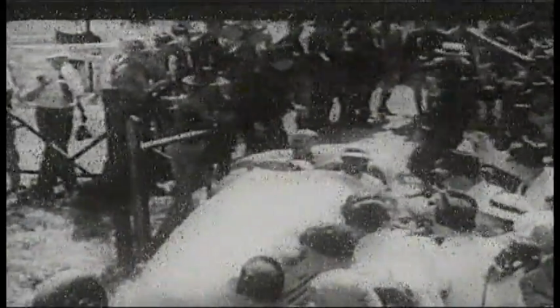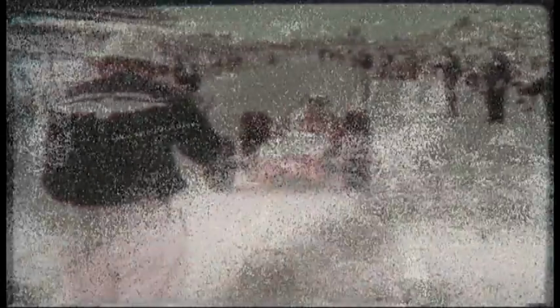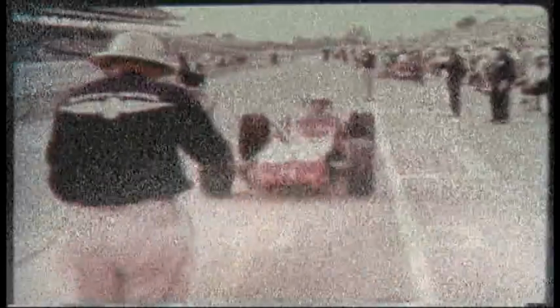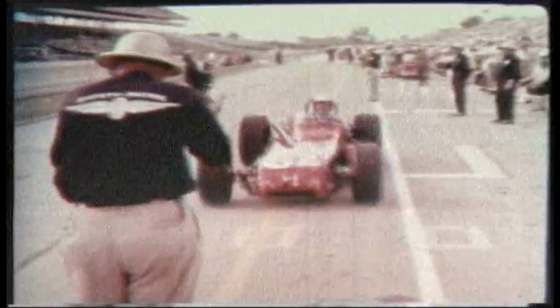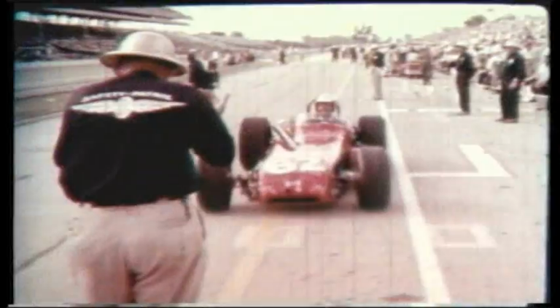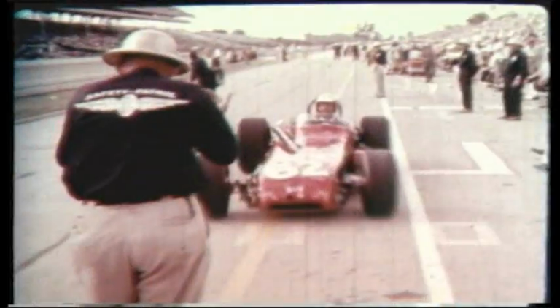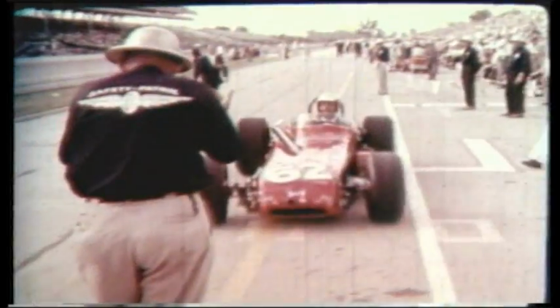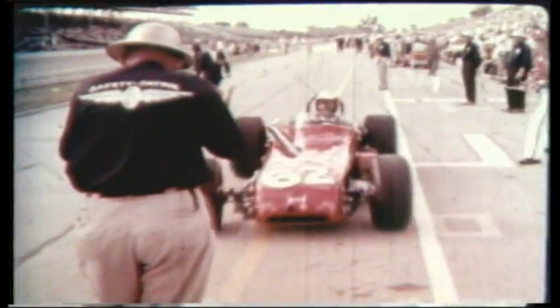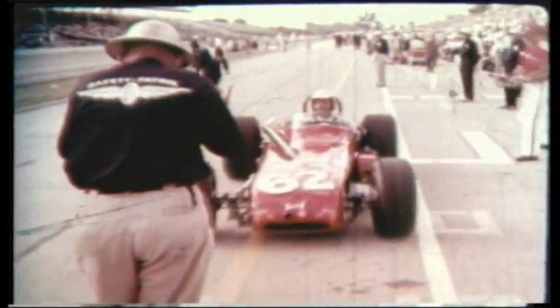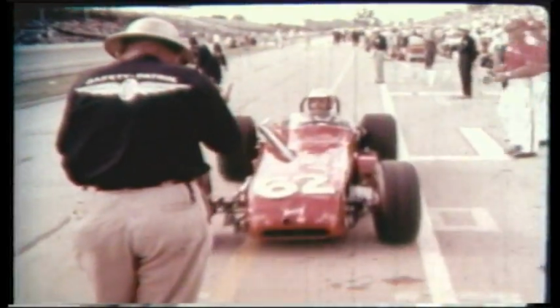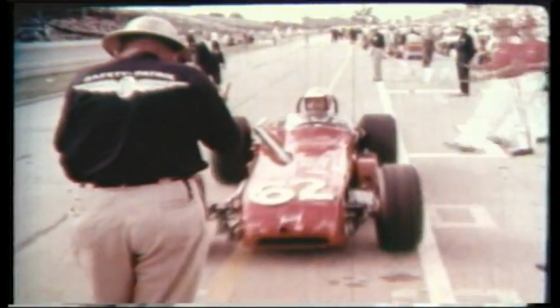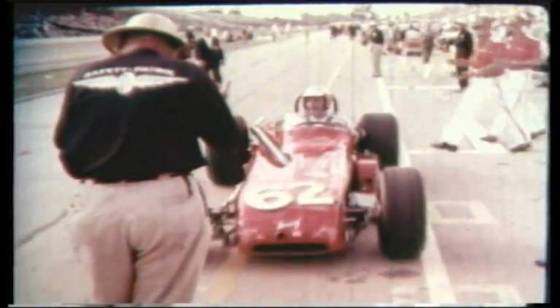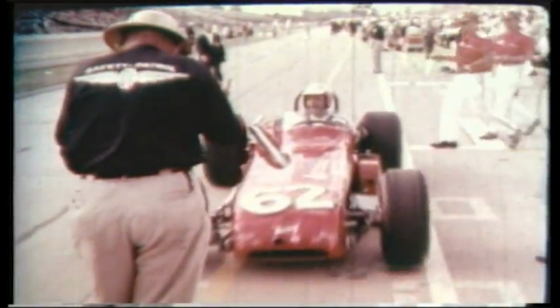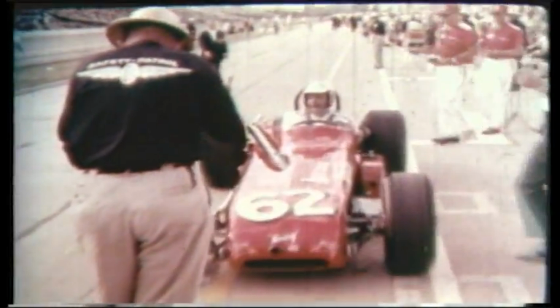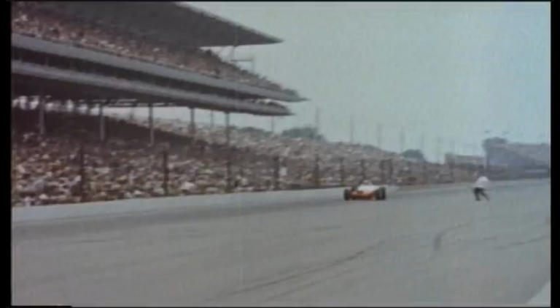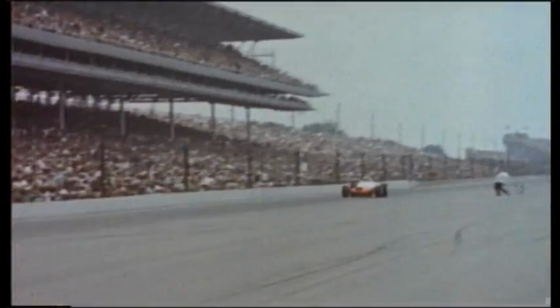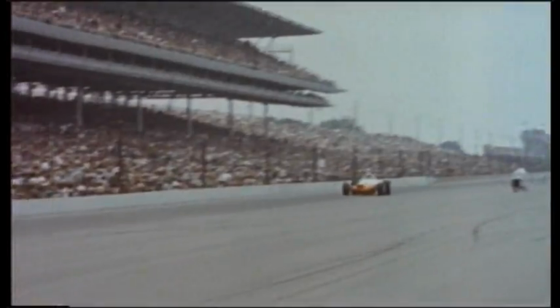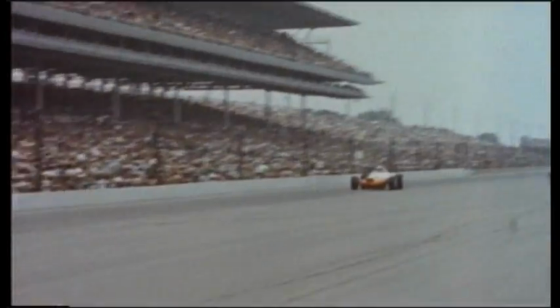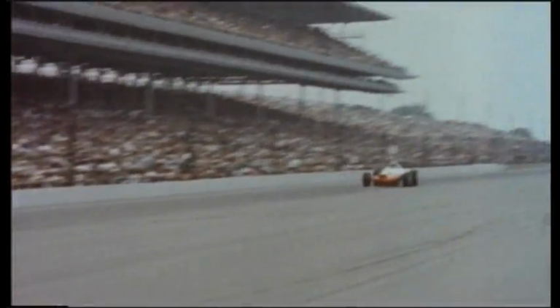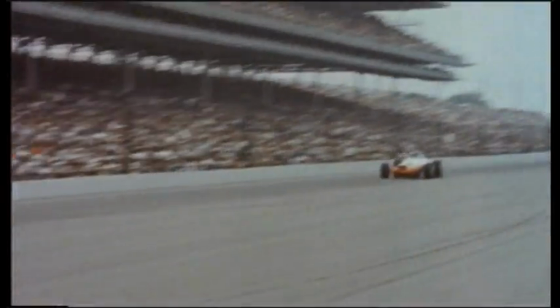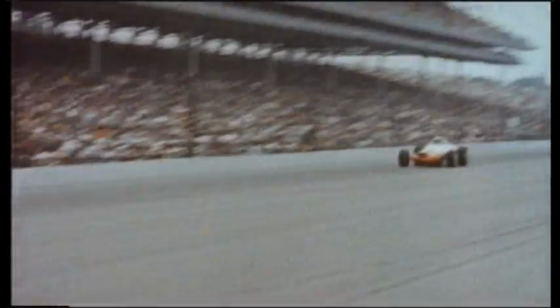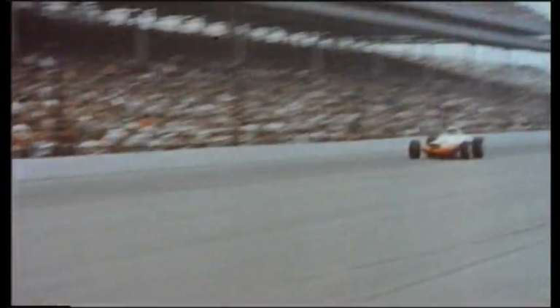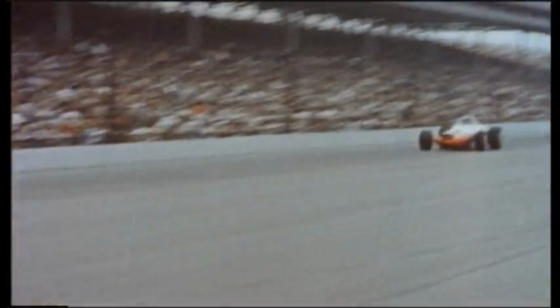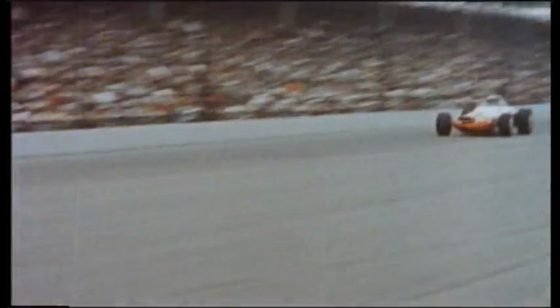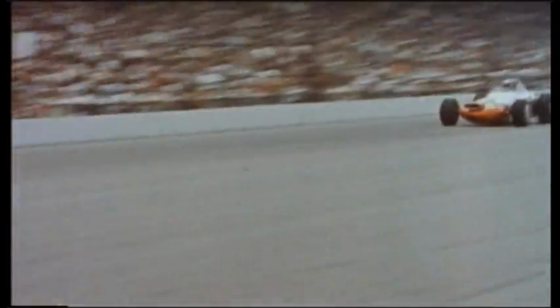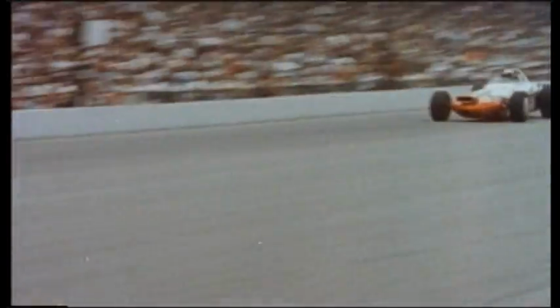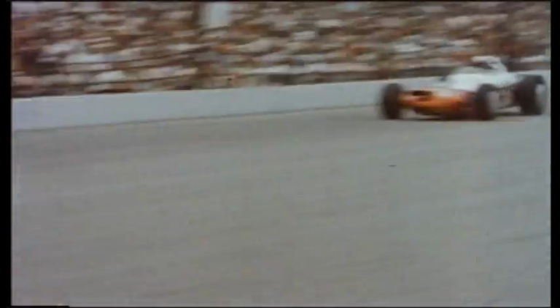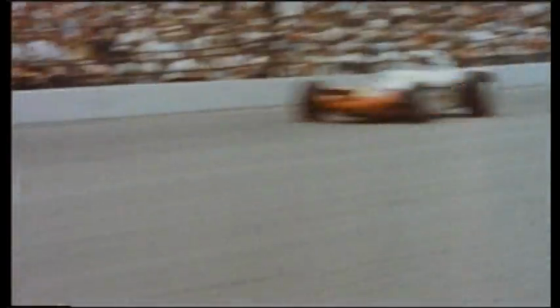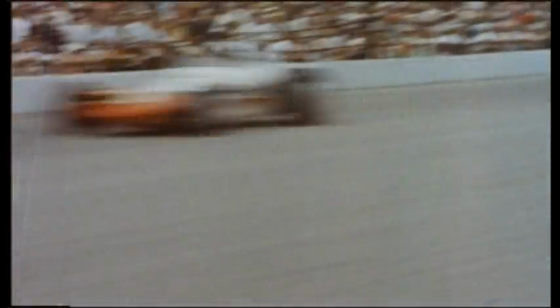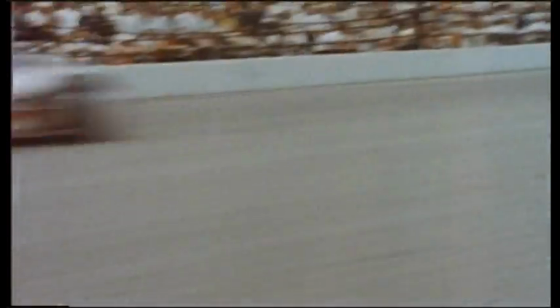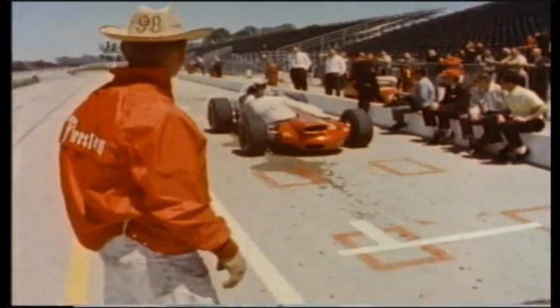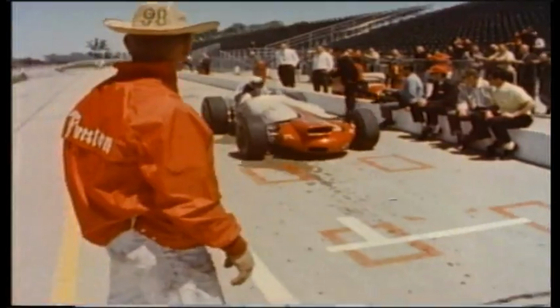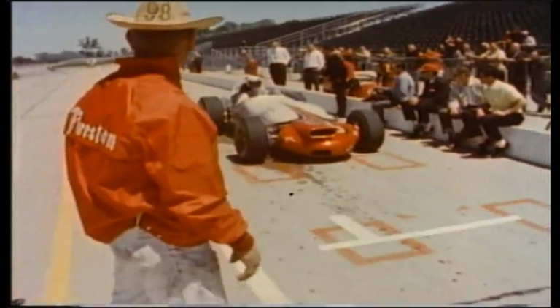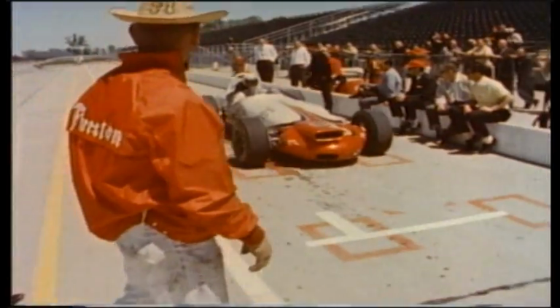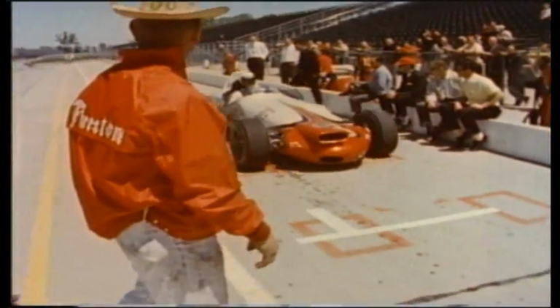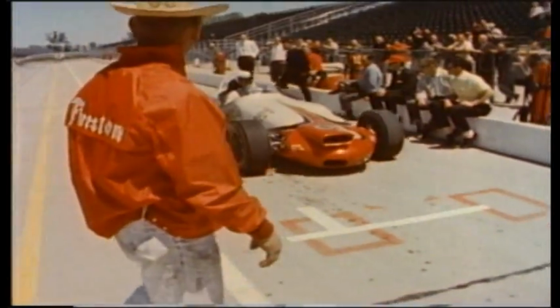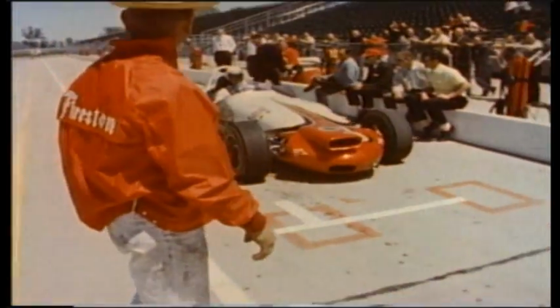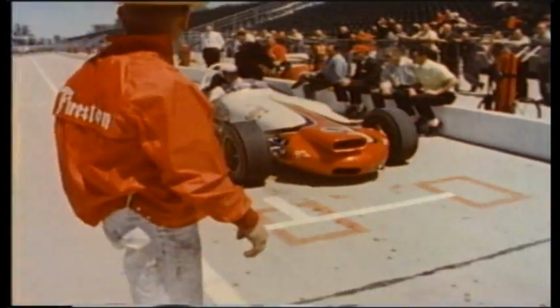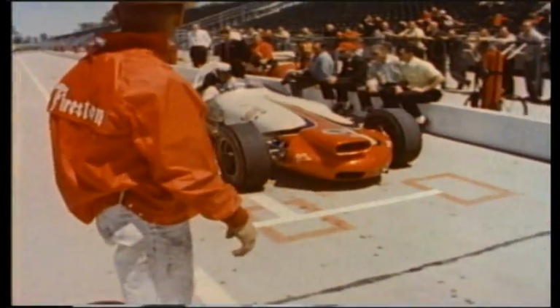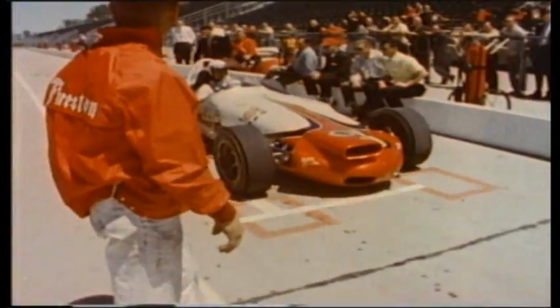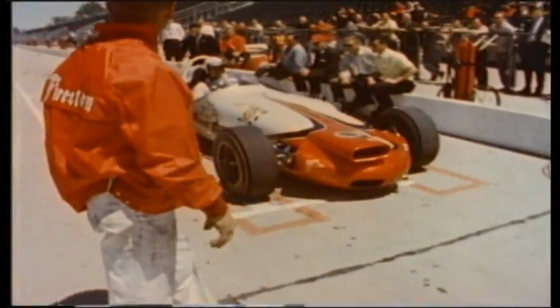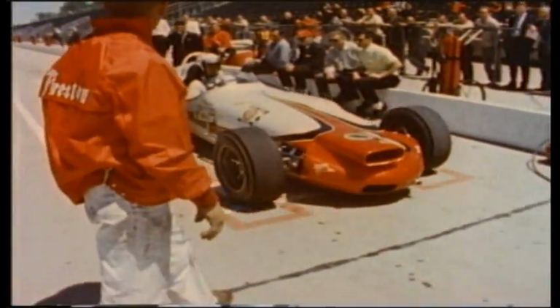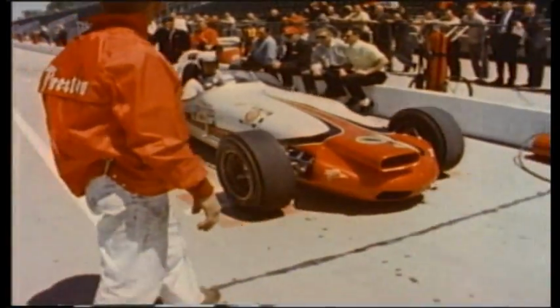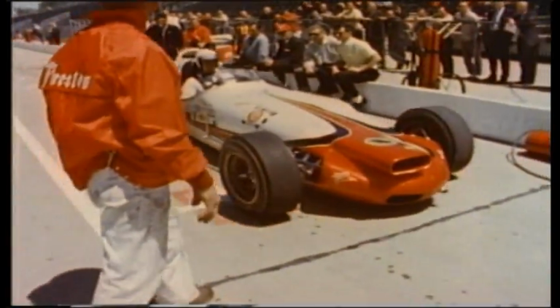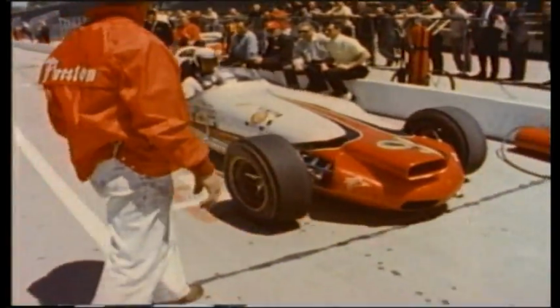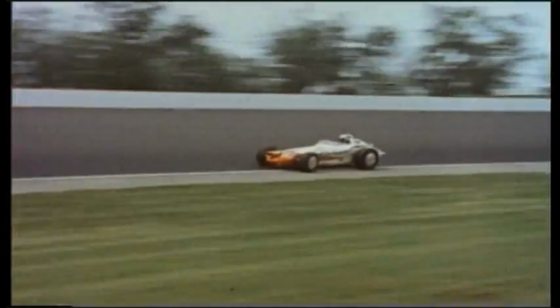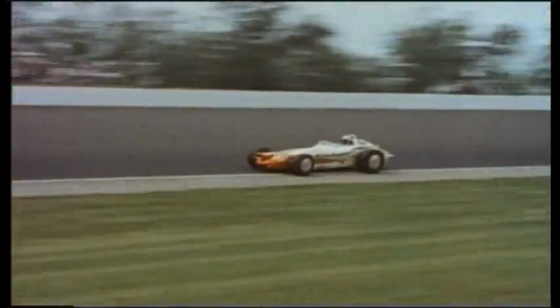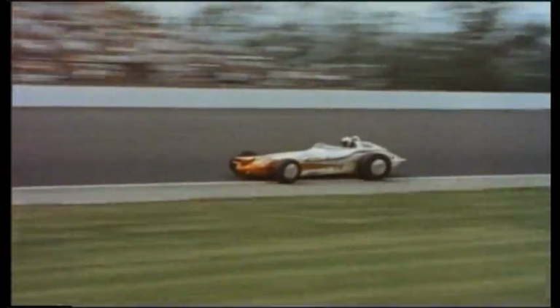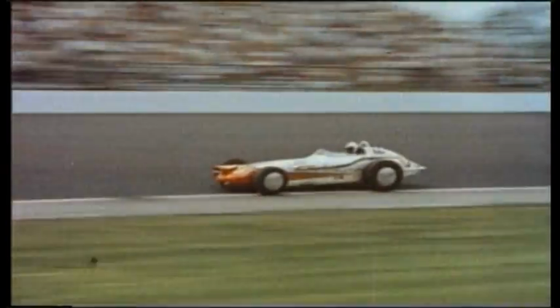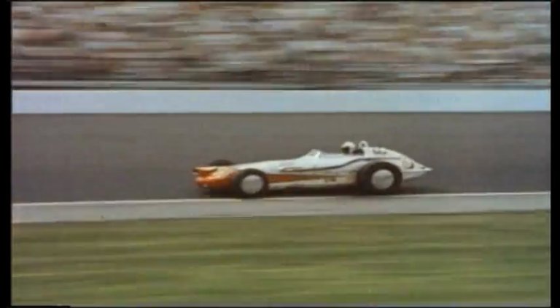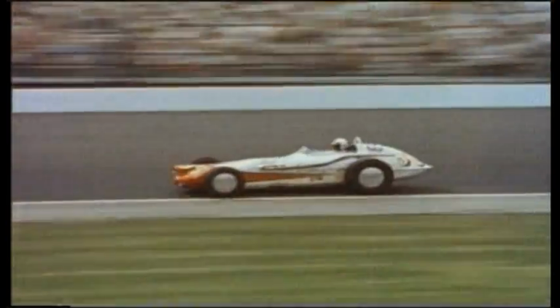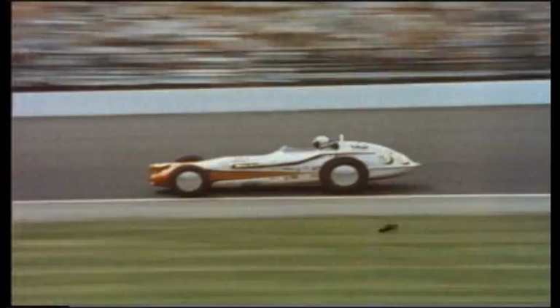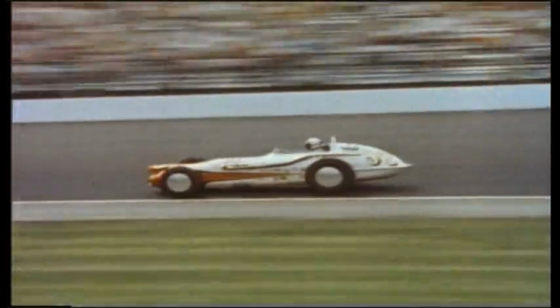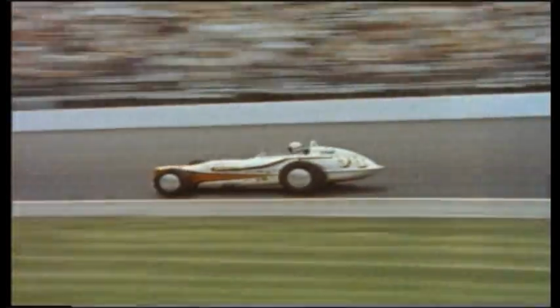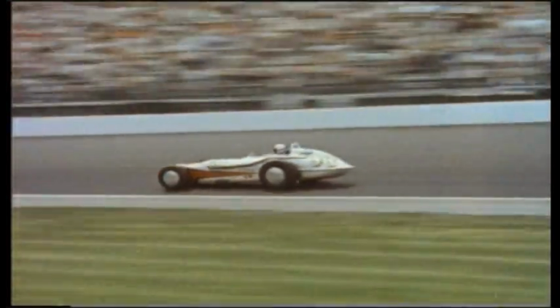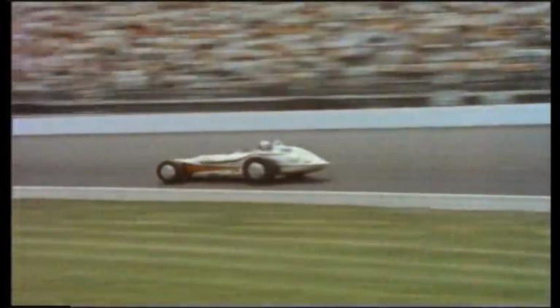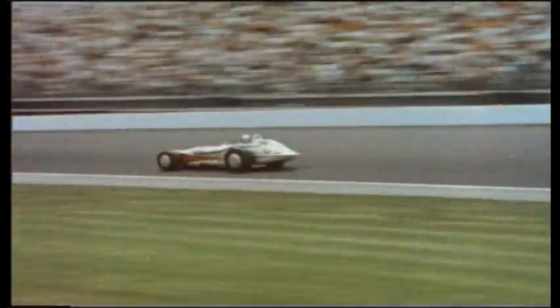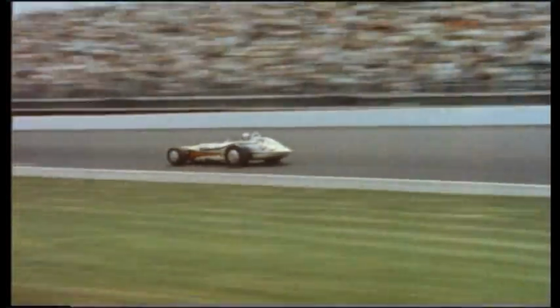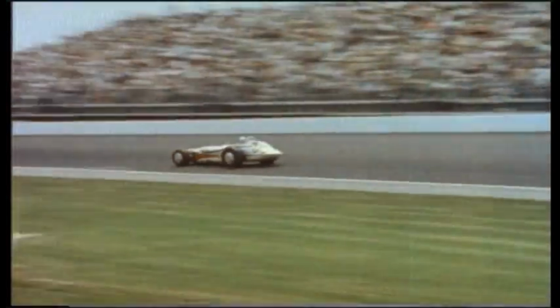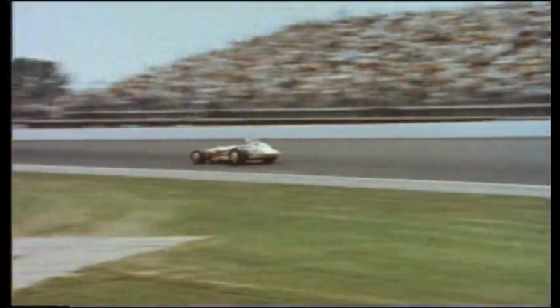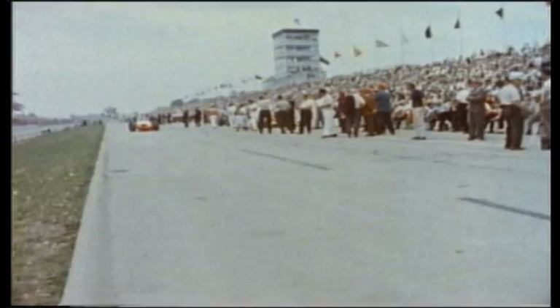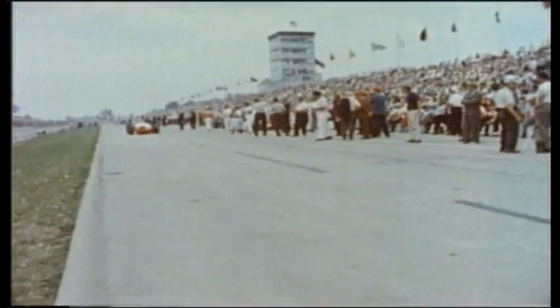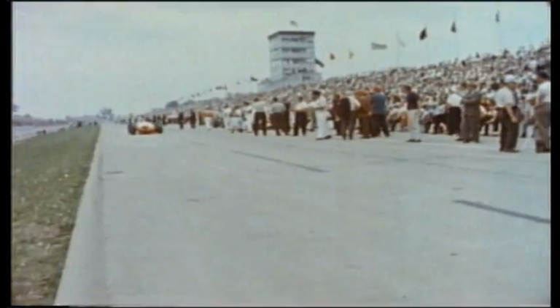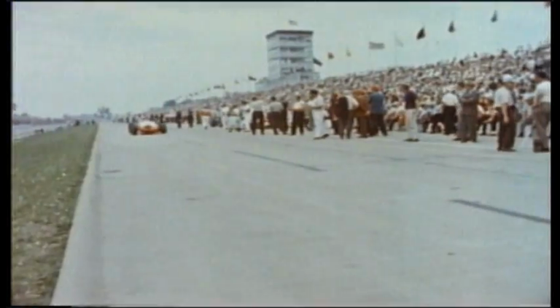In the 1950s, the massive roadsters were offset, with the engine on the left side and the driver's cockpit on the right.